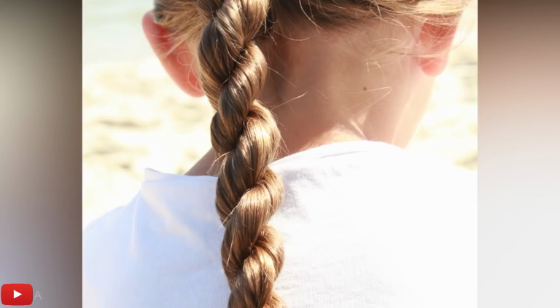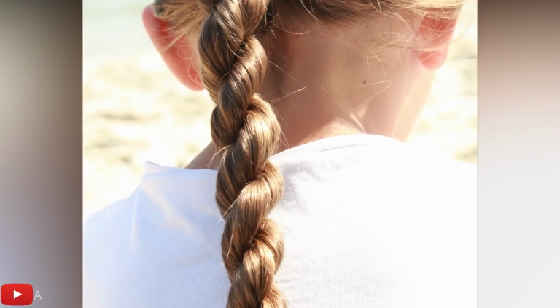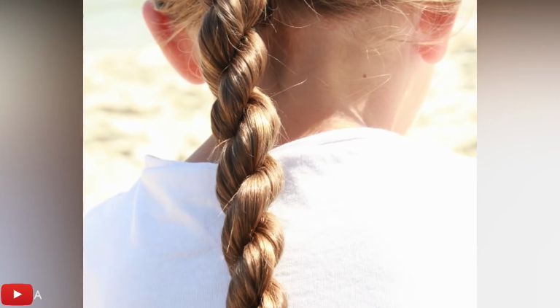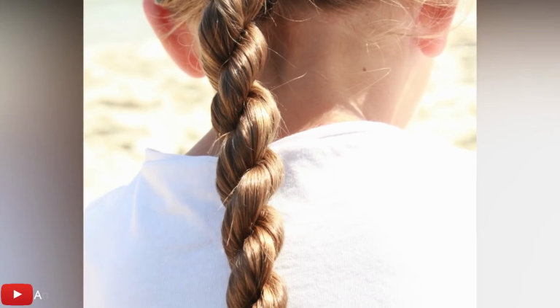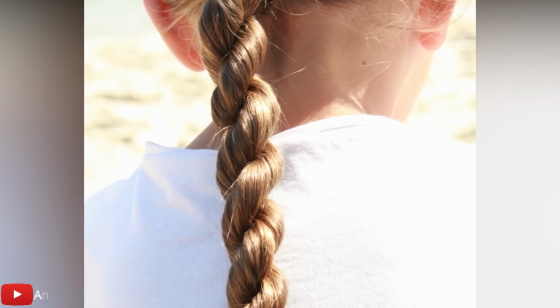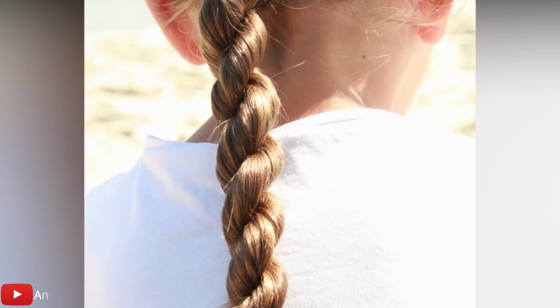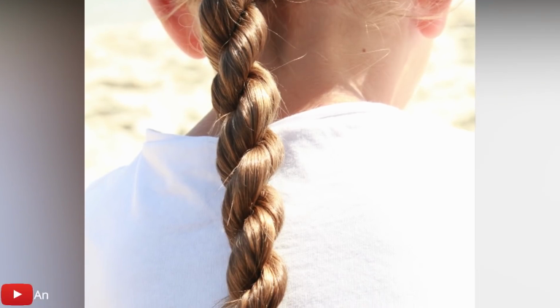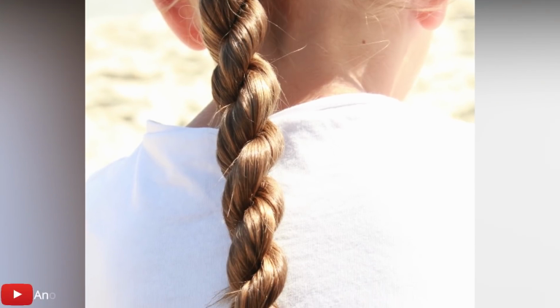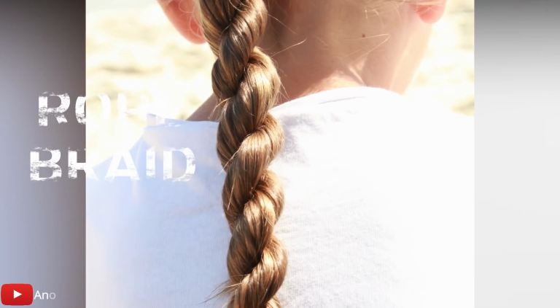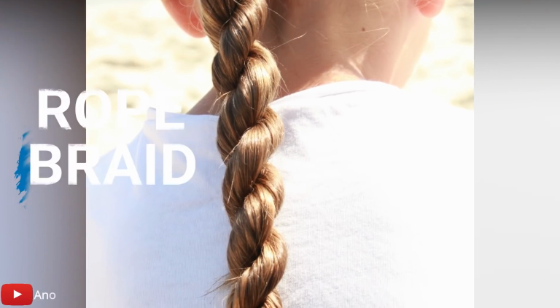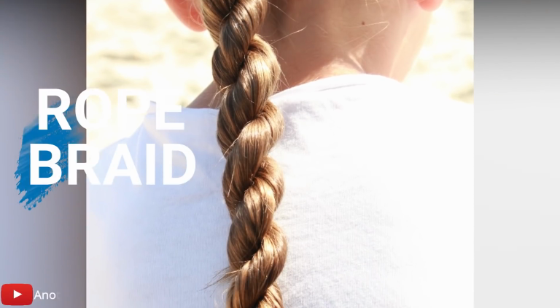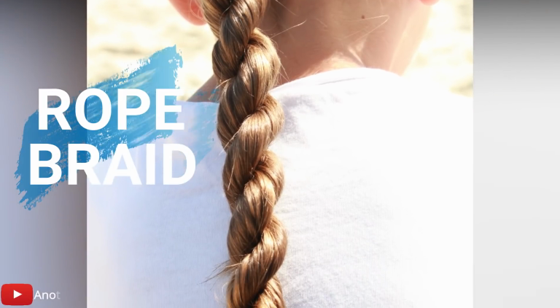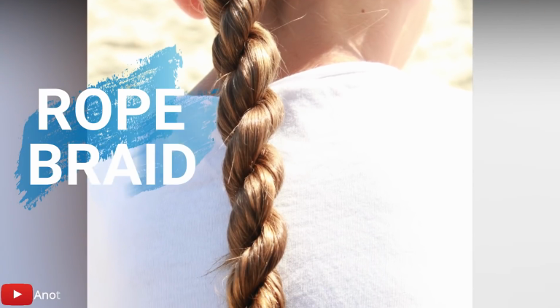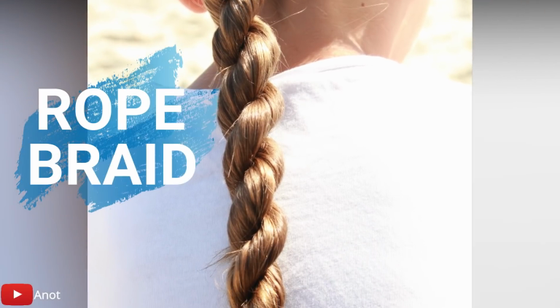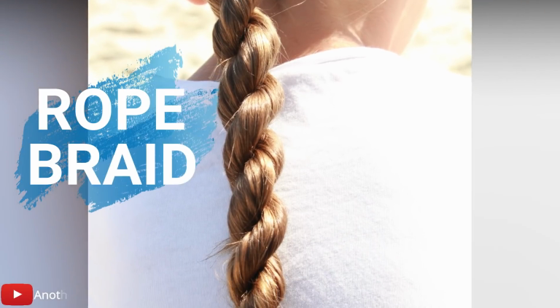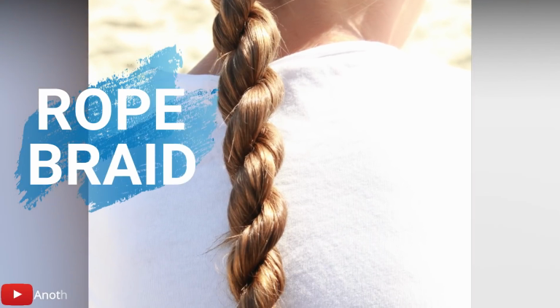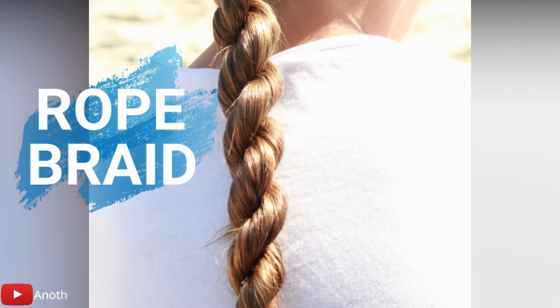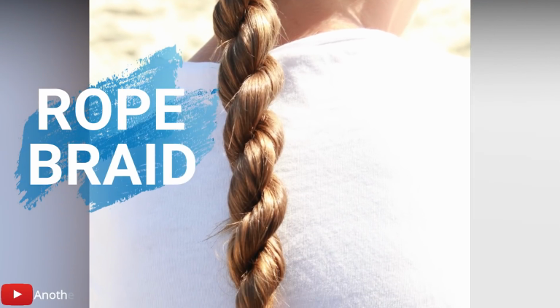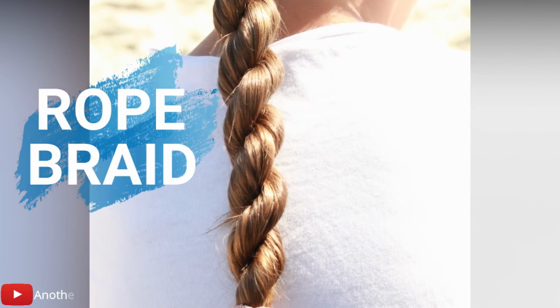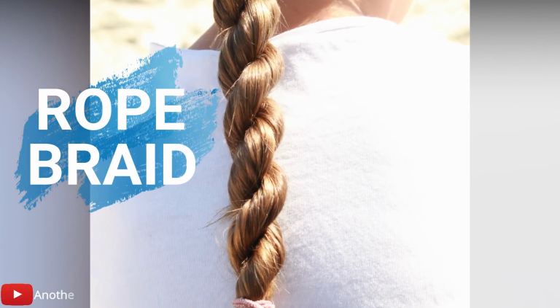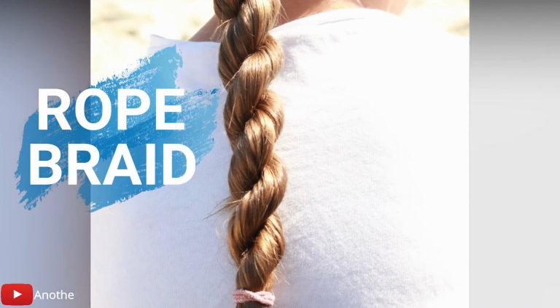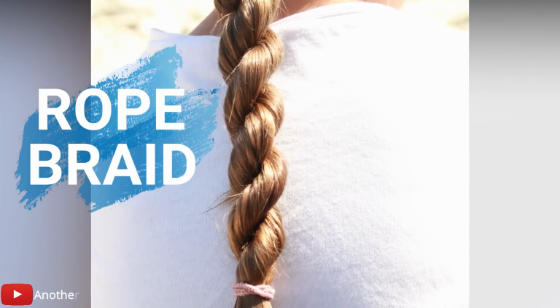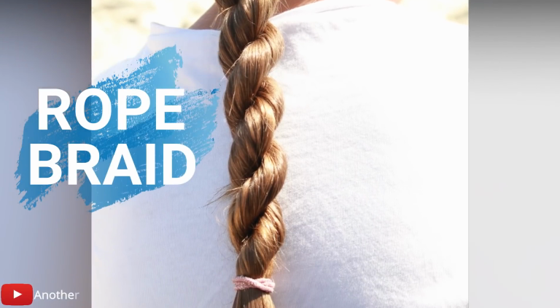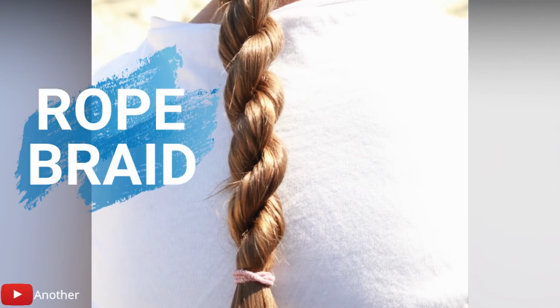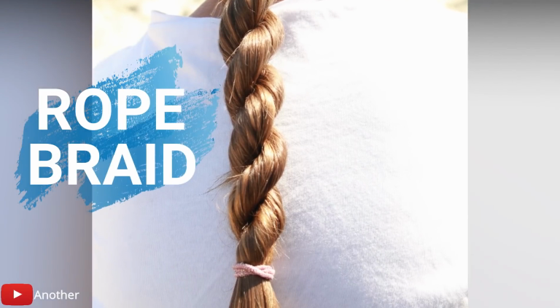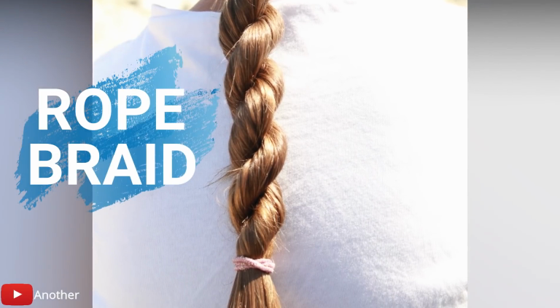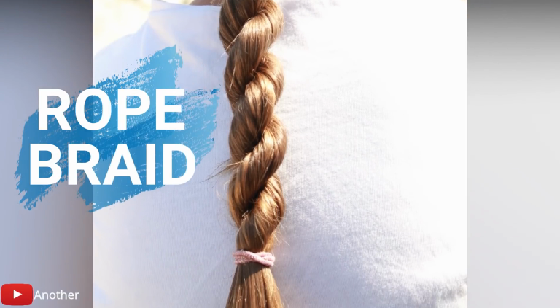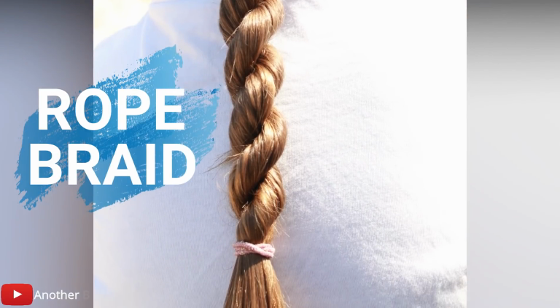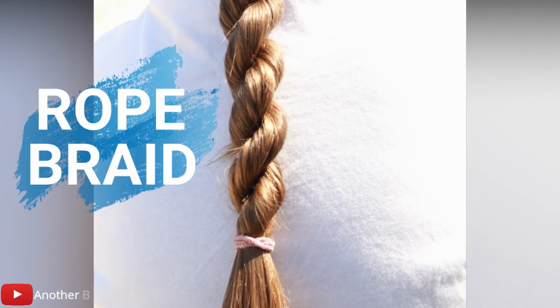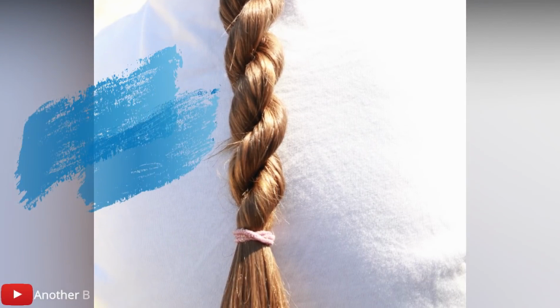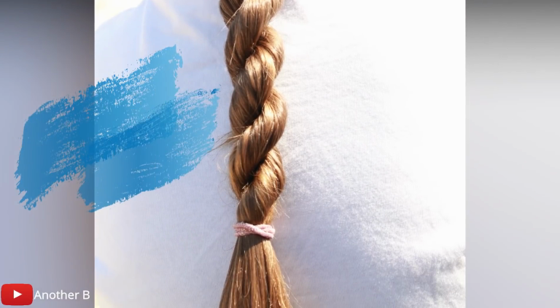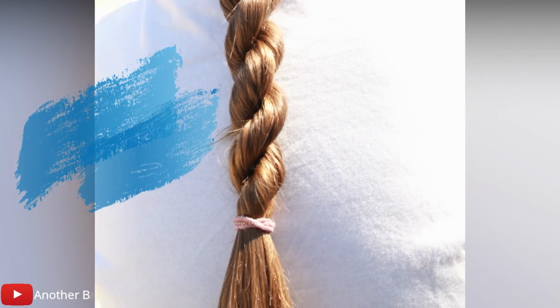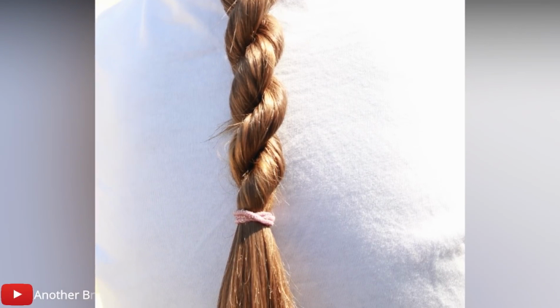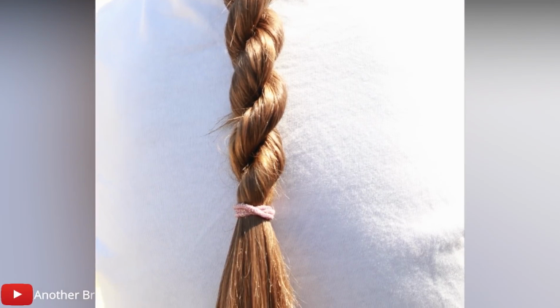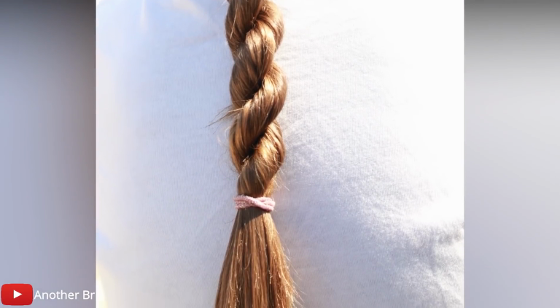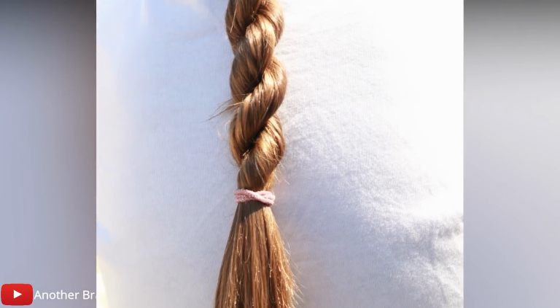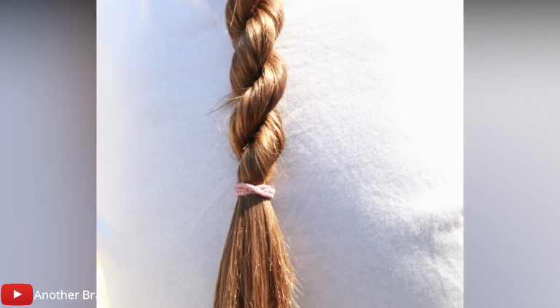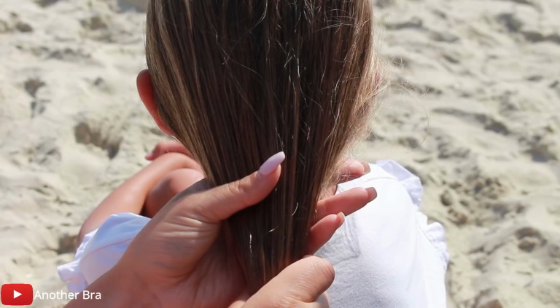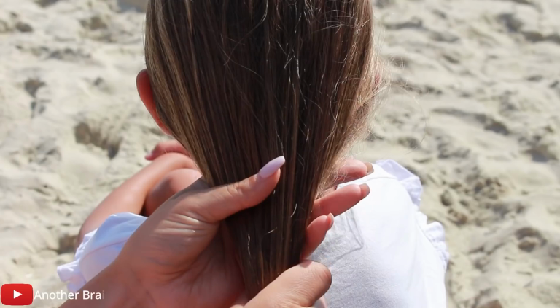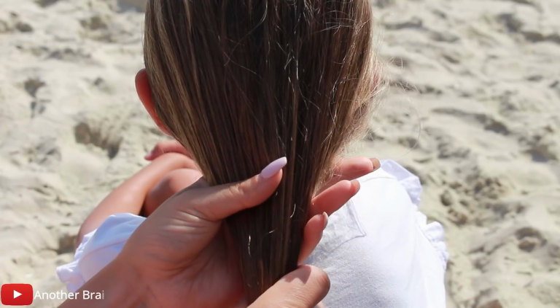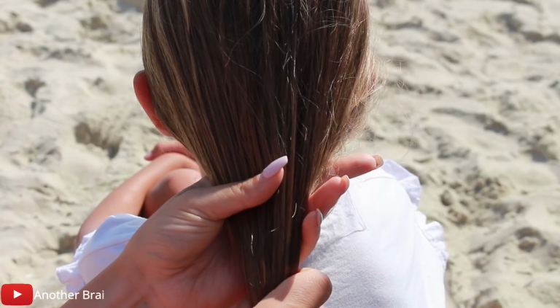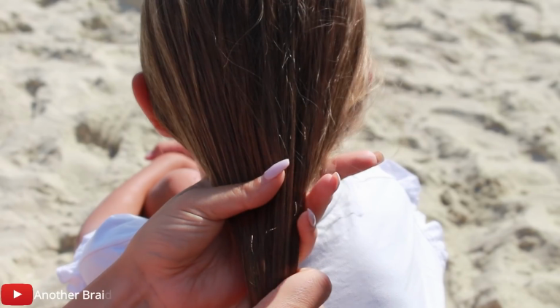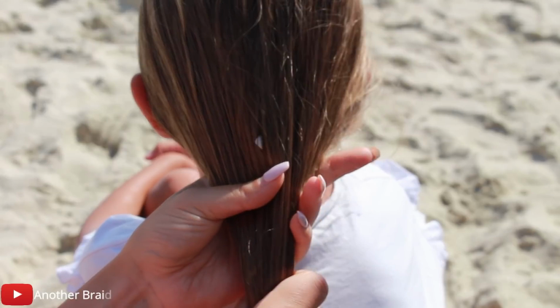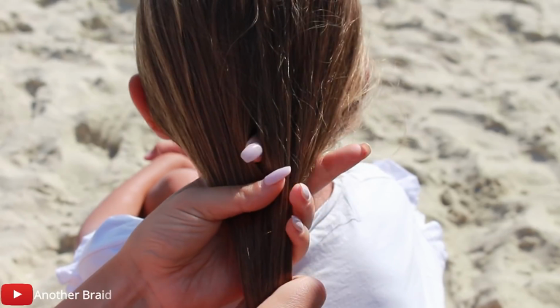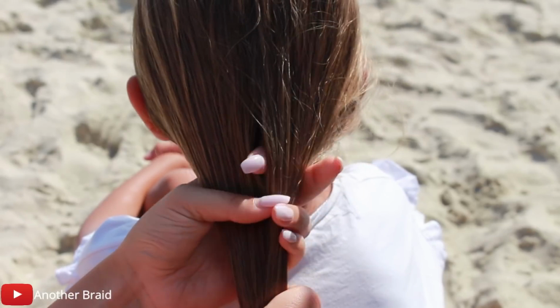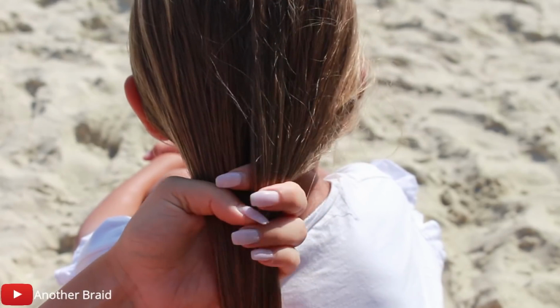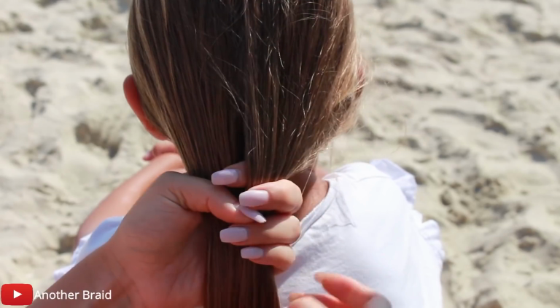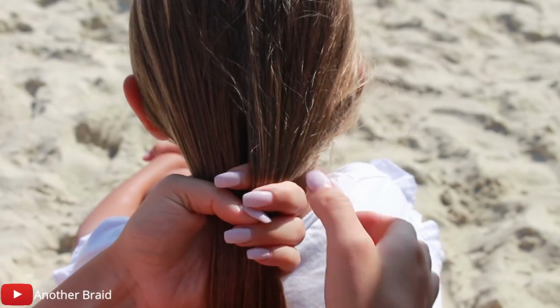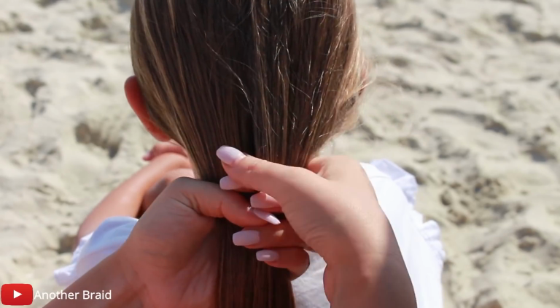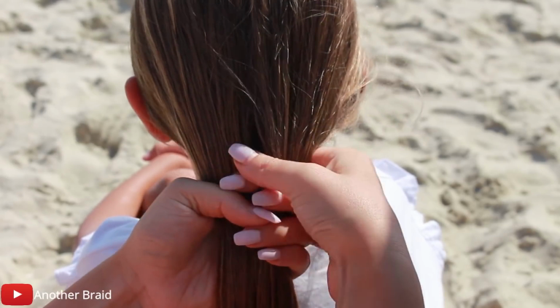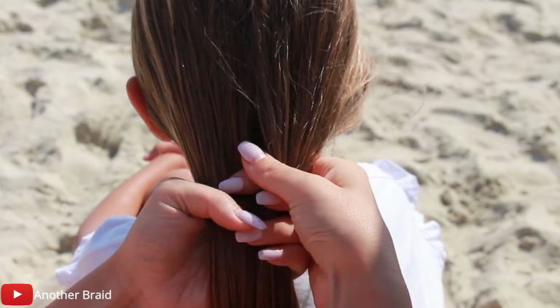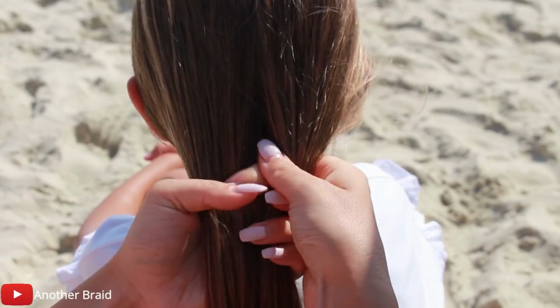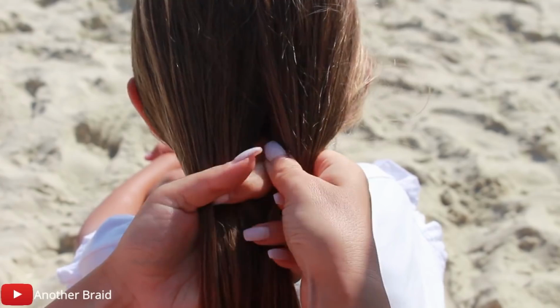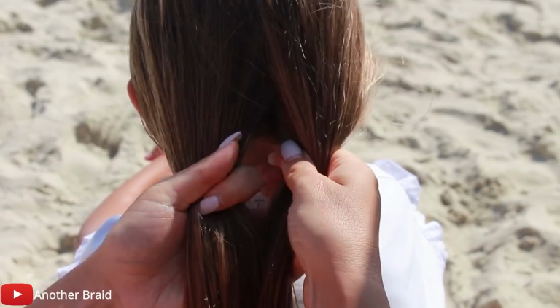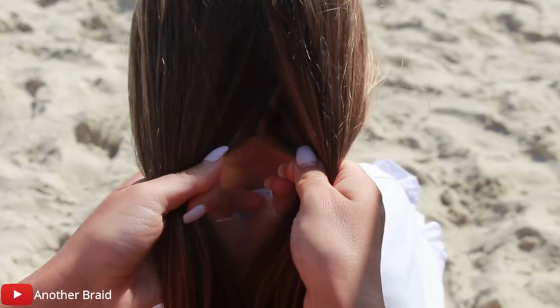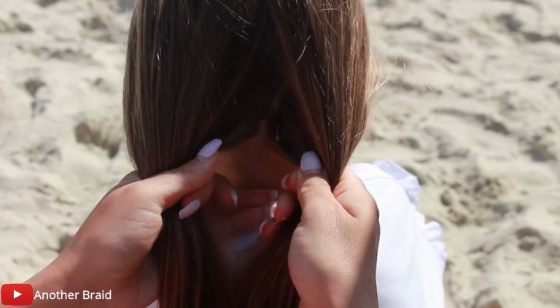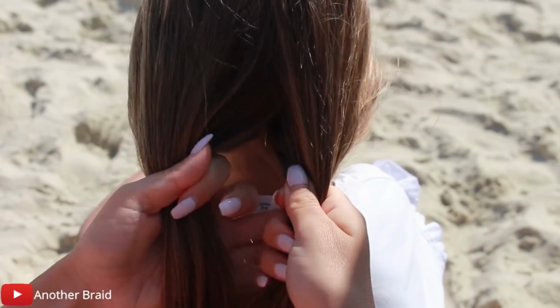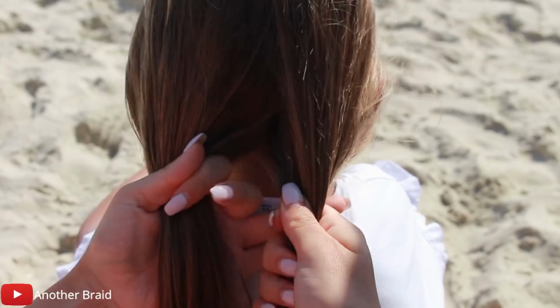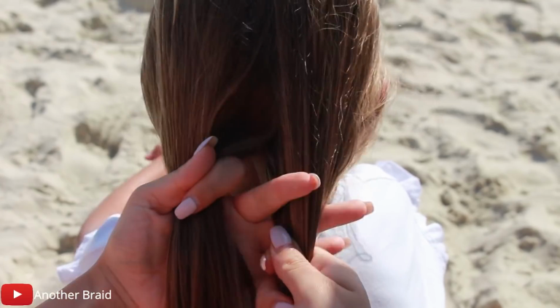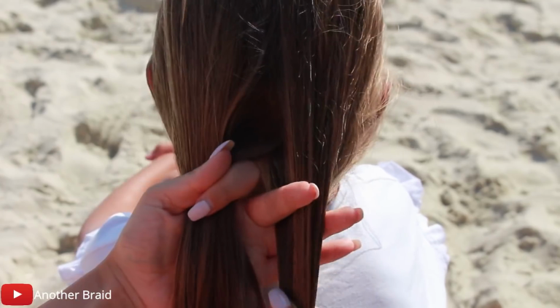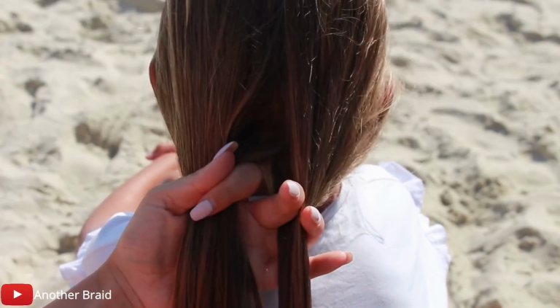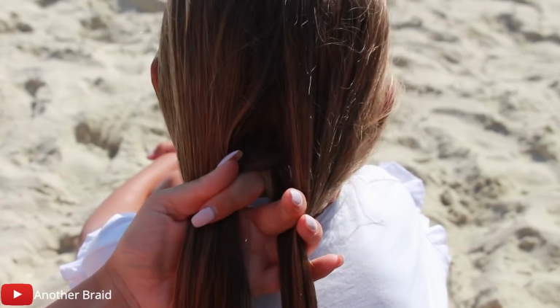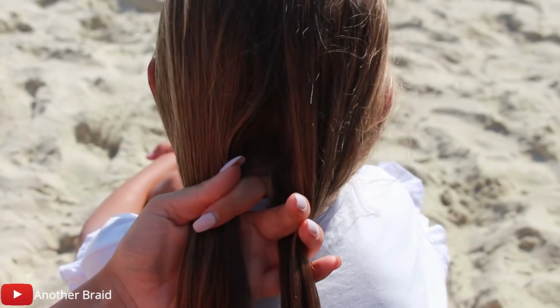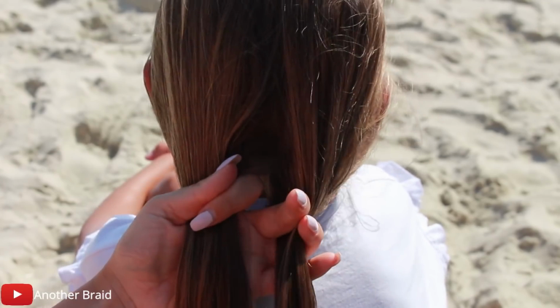Hi guys and welcome back to my channel. Today we will do basic braids. We will start this tutorial by doing the rope braid.